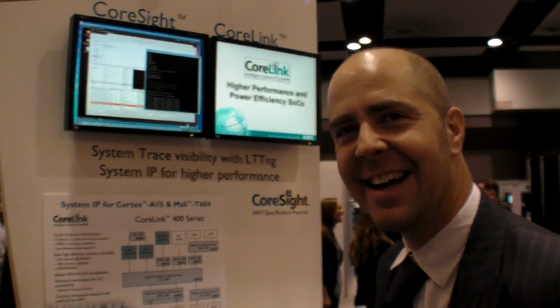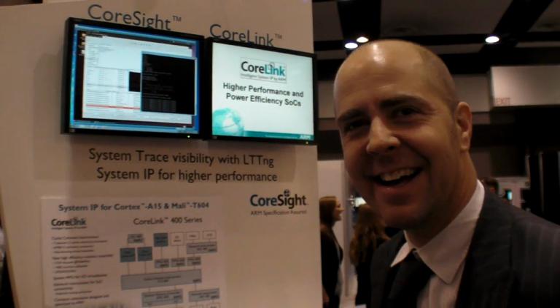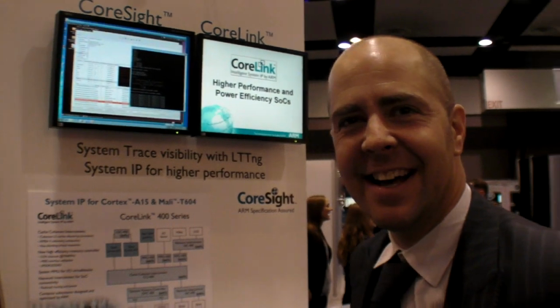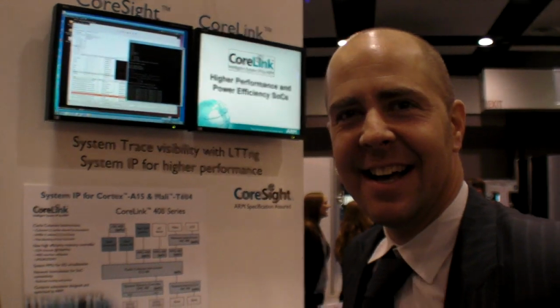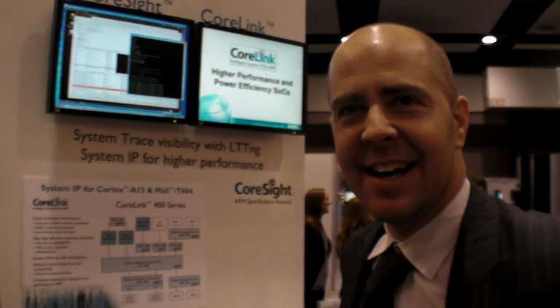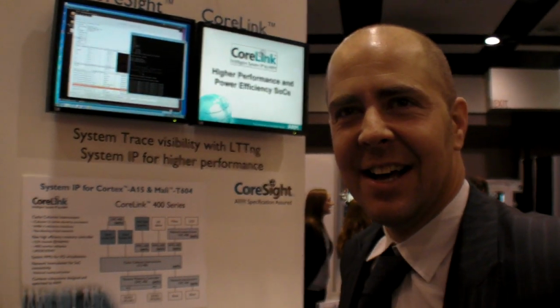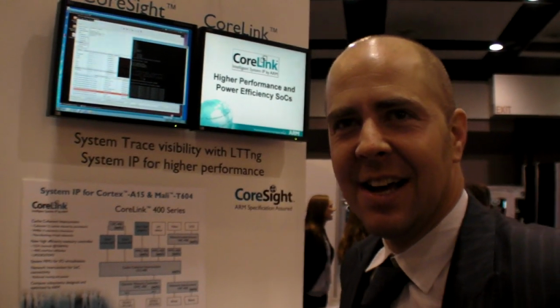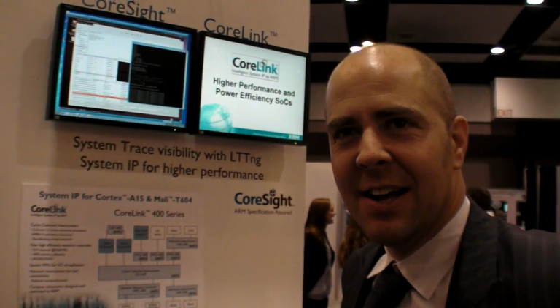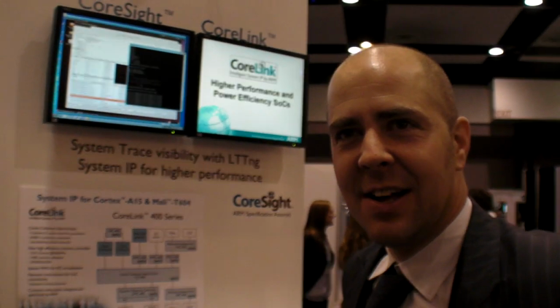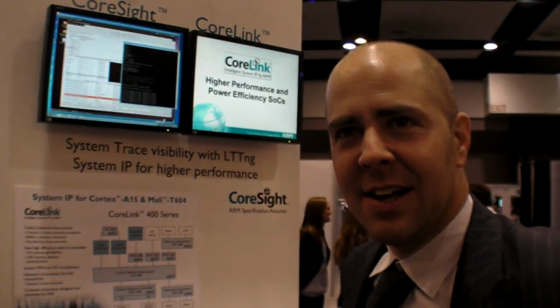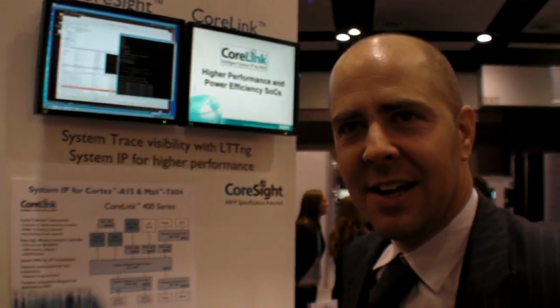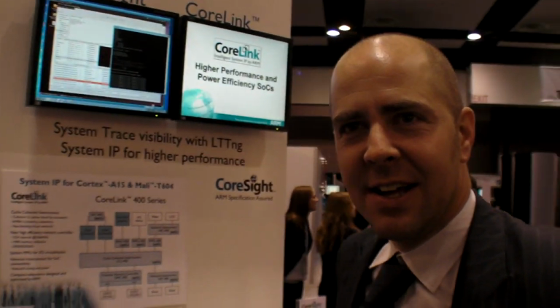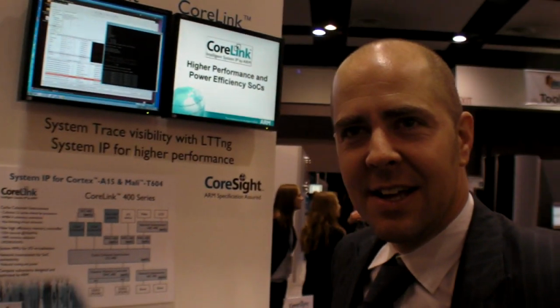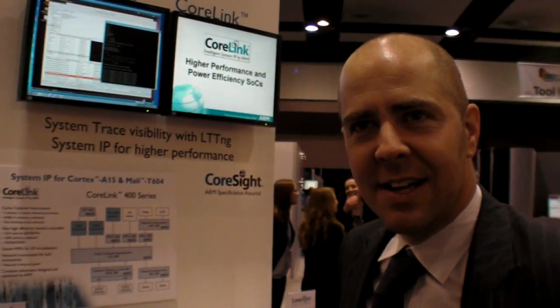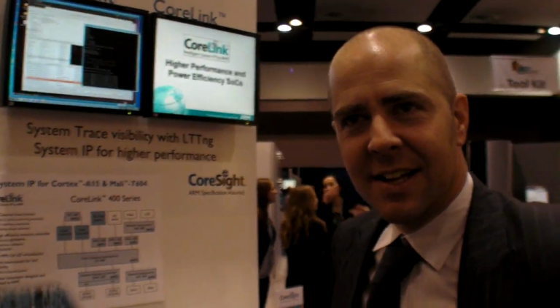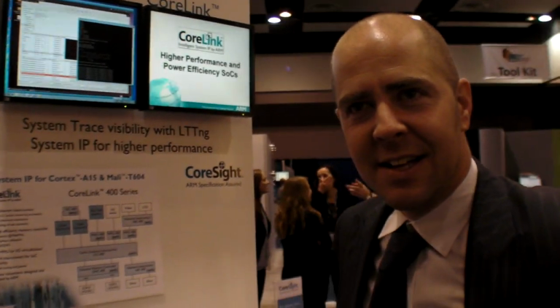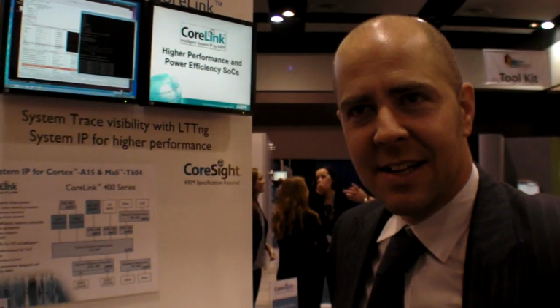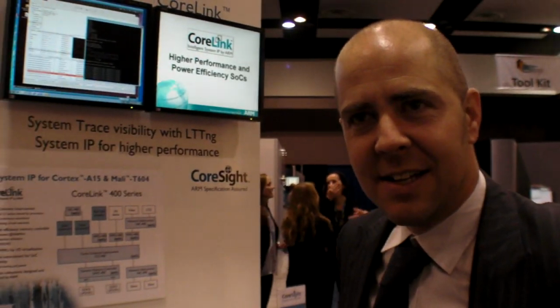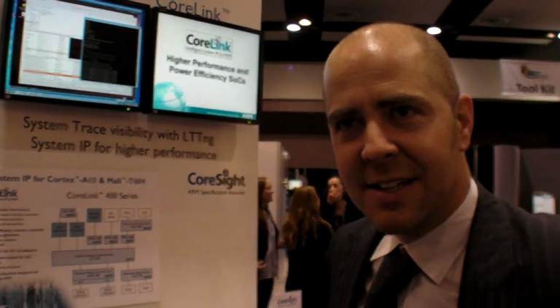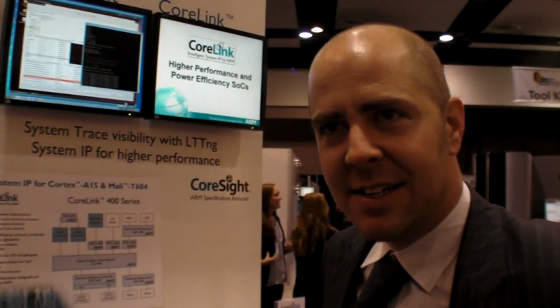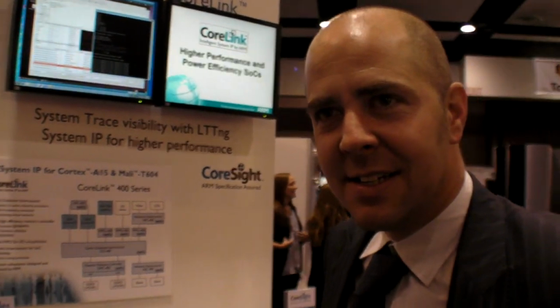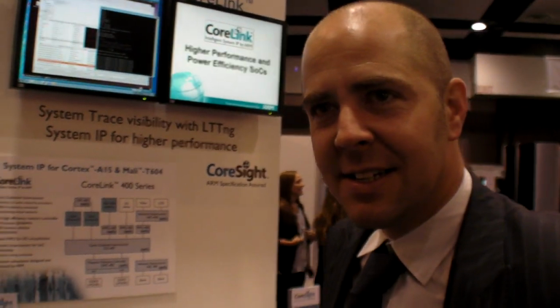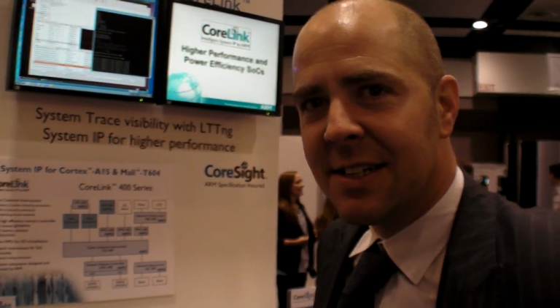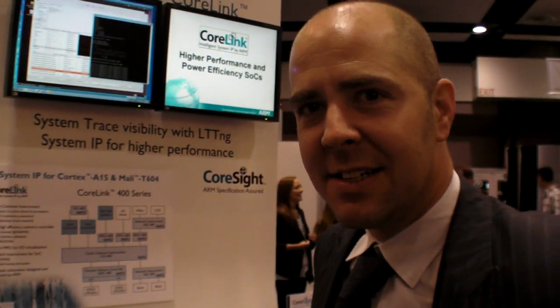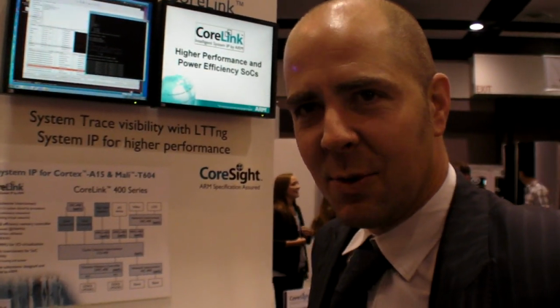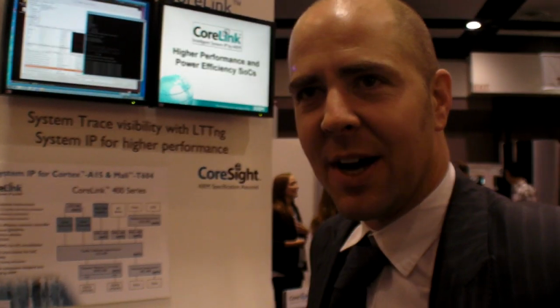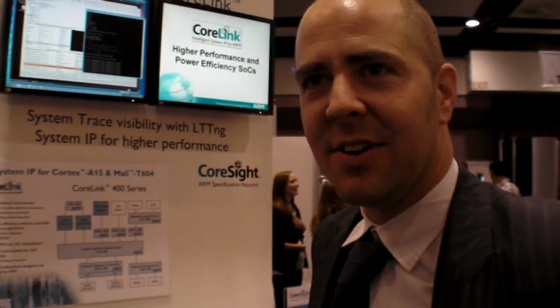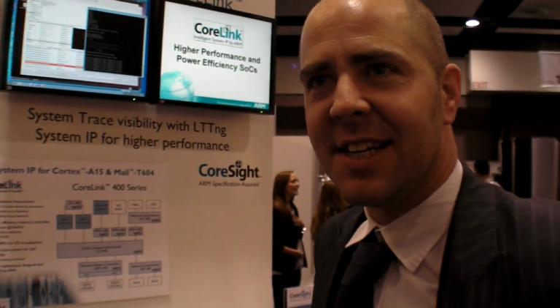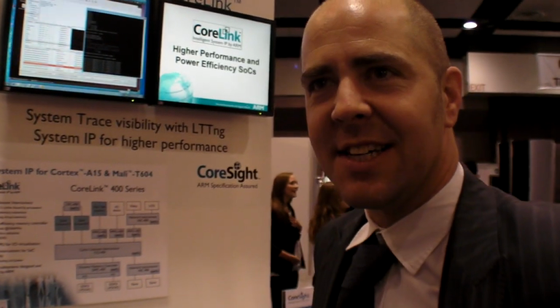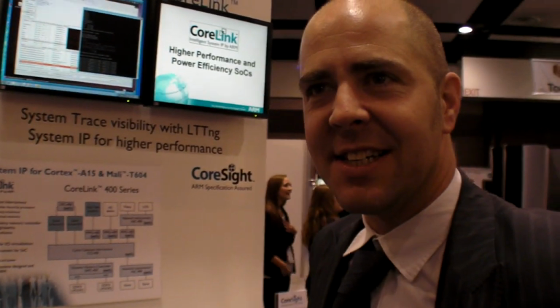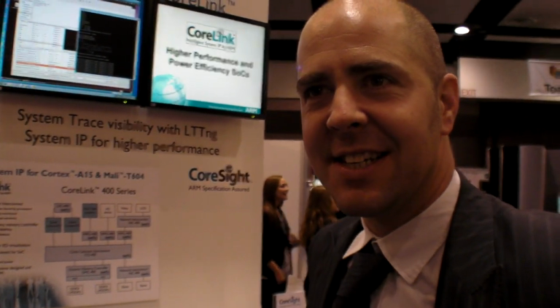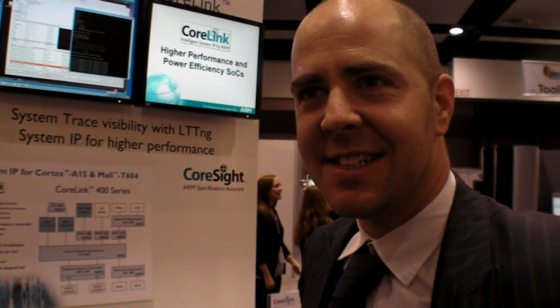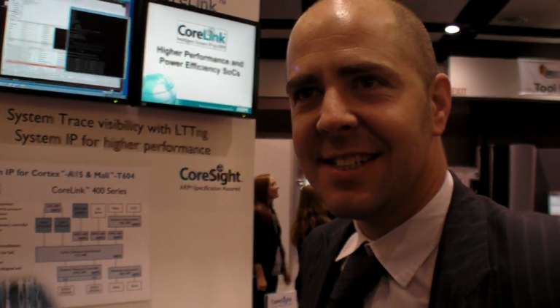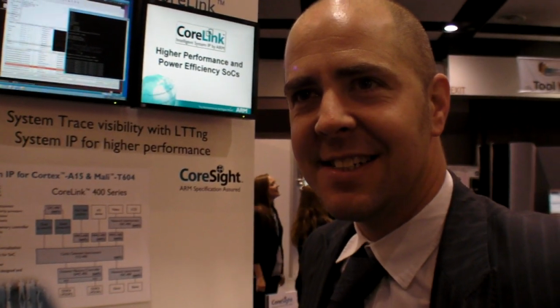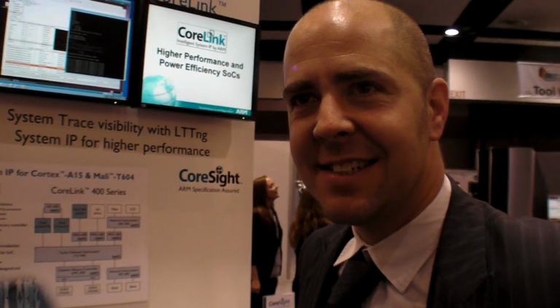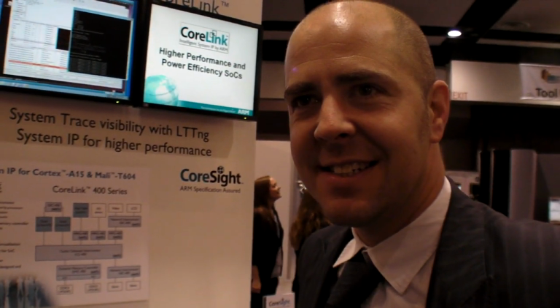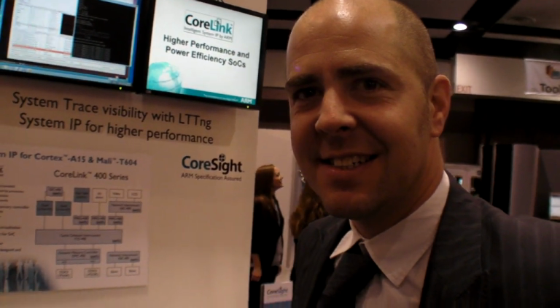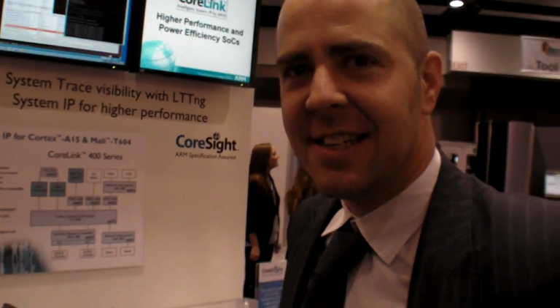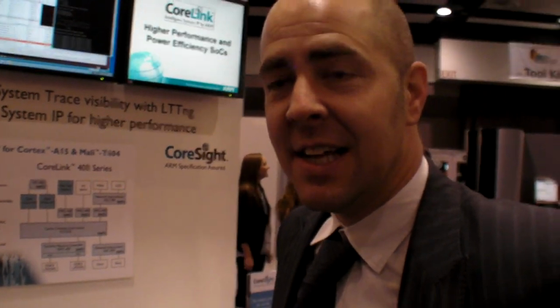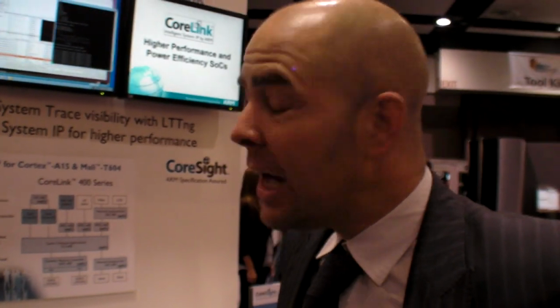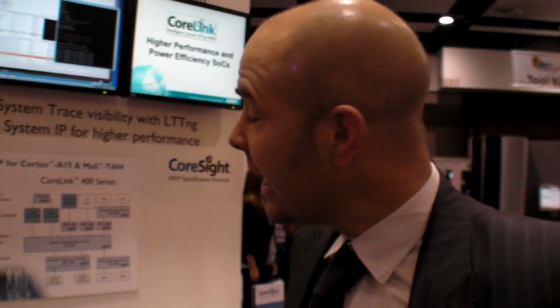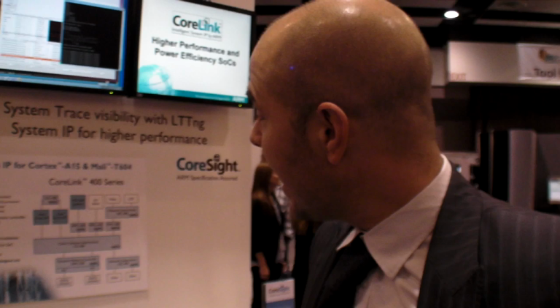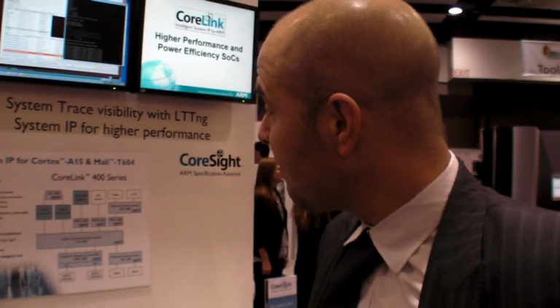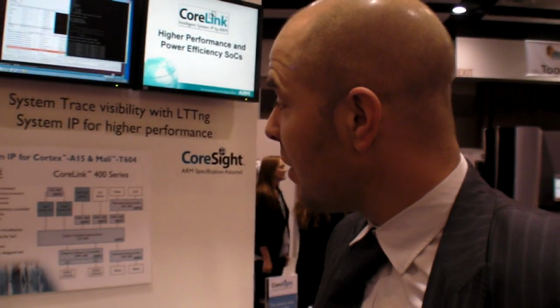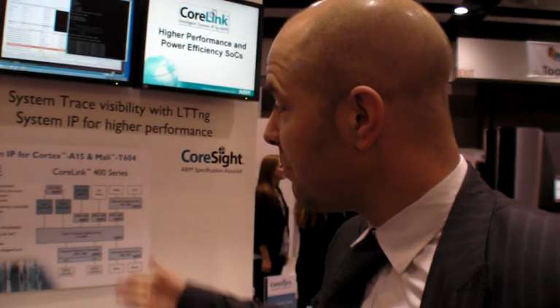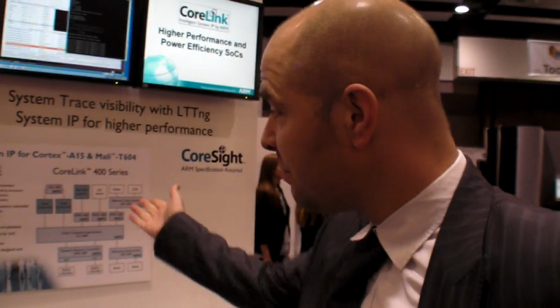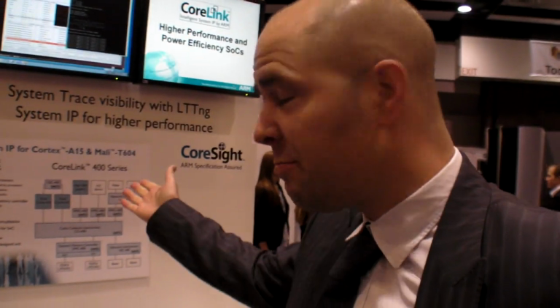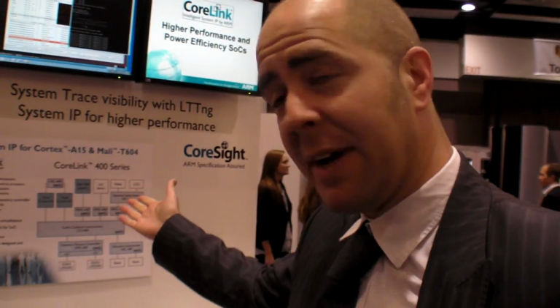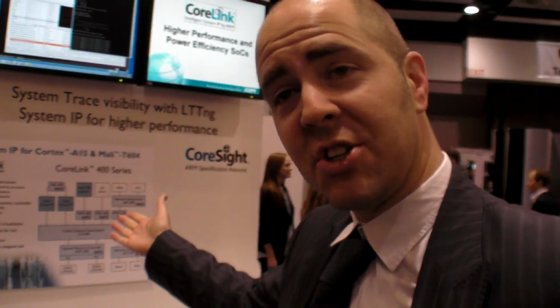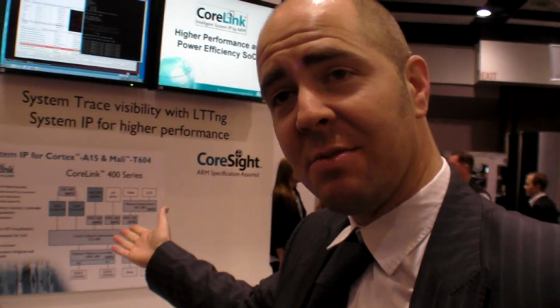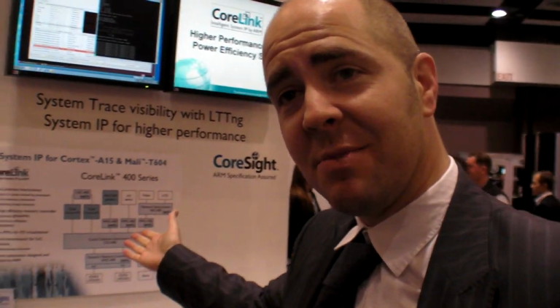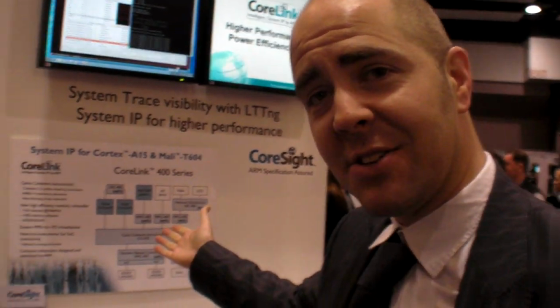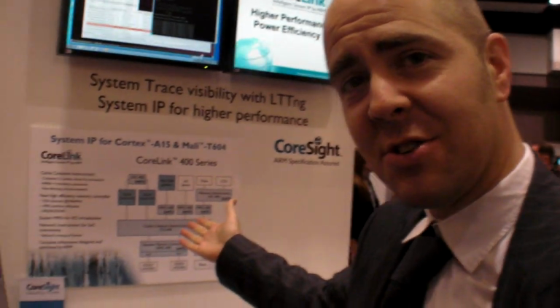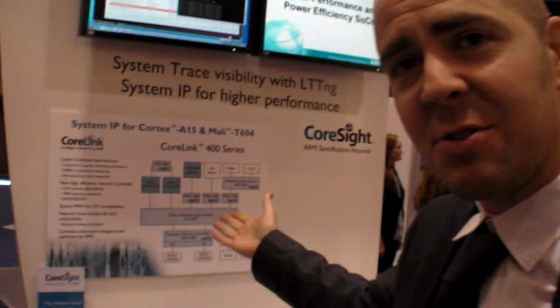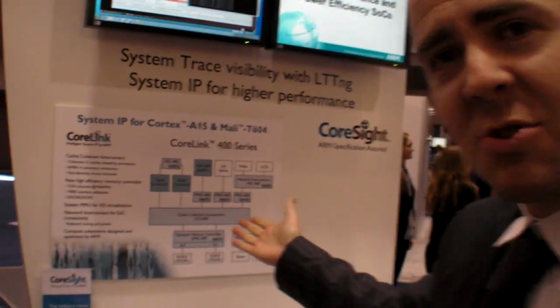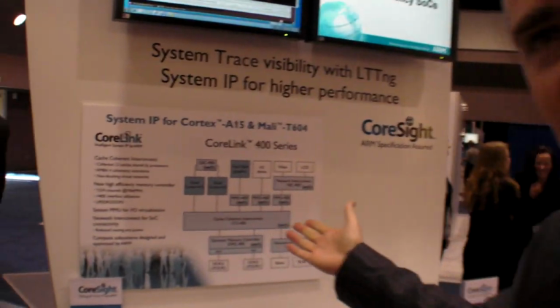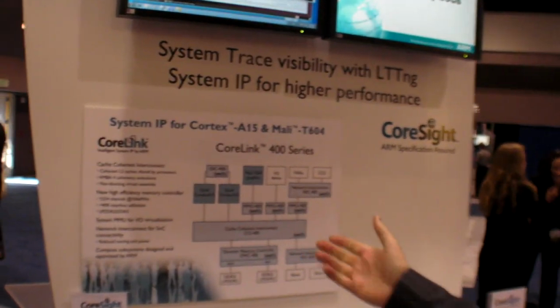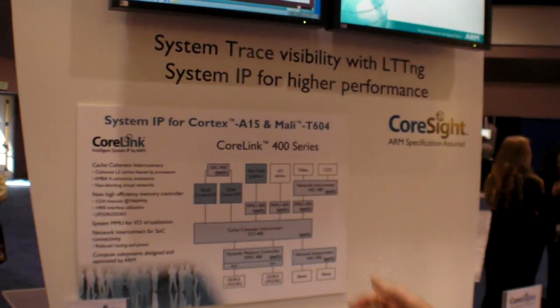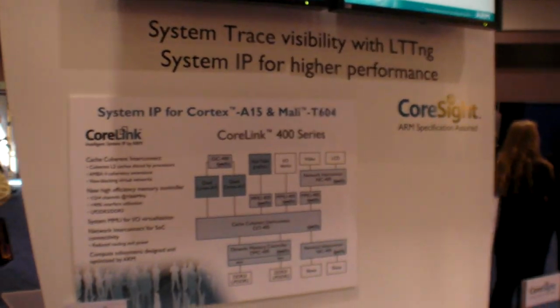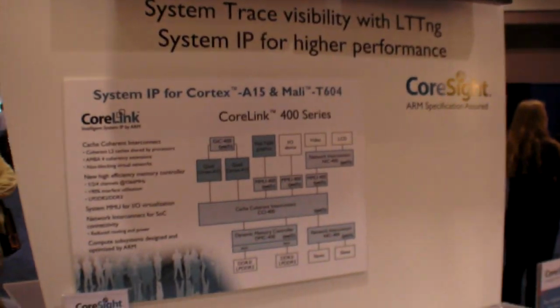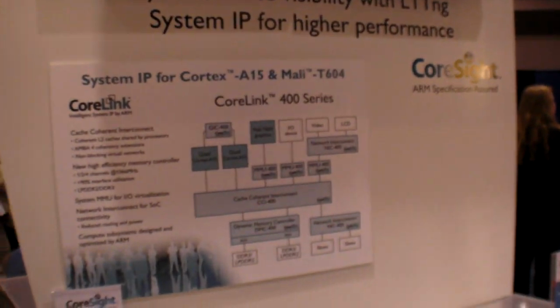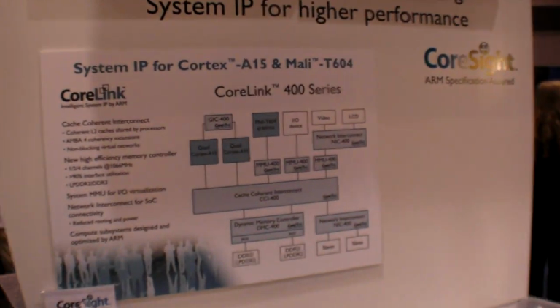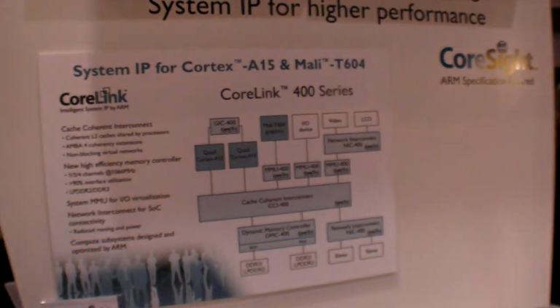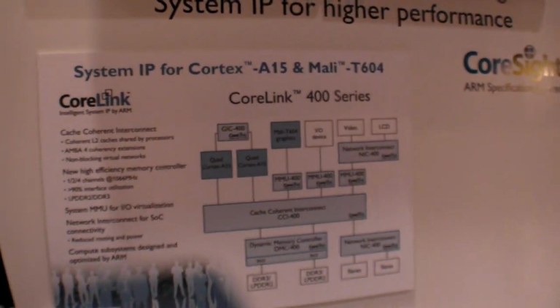So we're at ARM TechCon 2010. We are indeed. What are you showing here? Let's just zoom in there quite briefly.